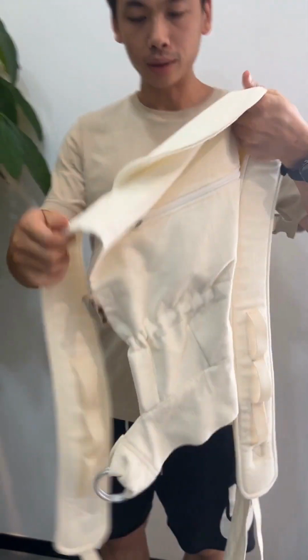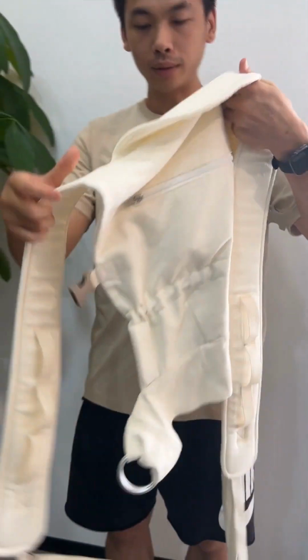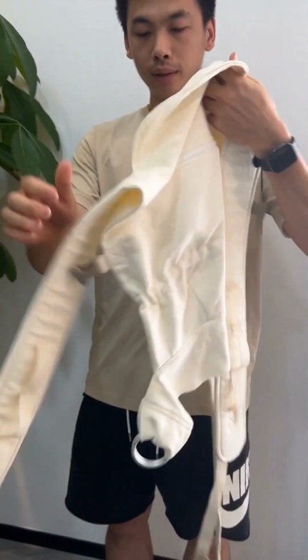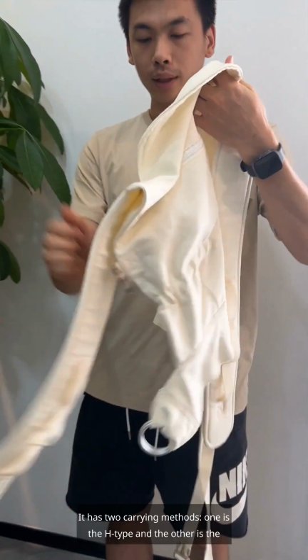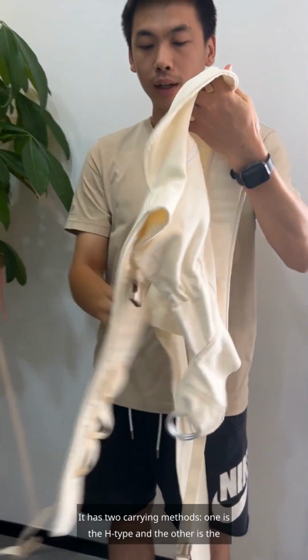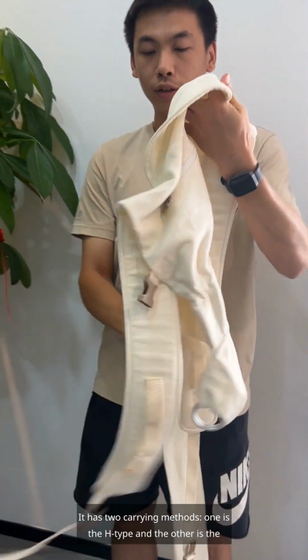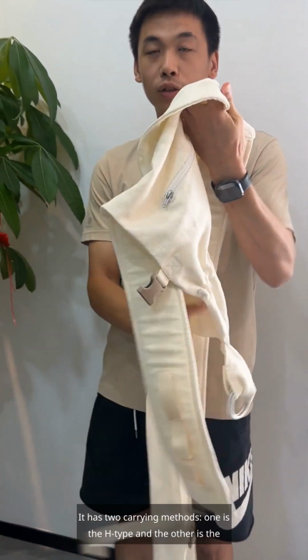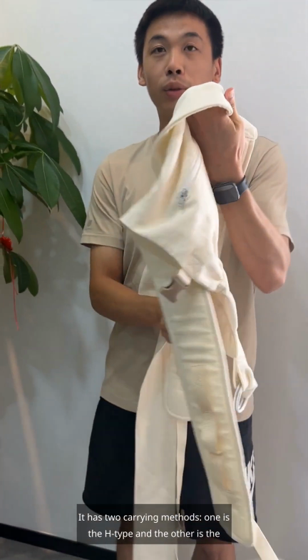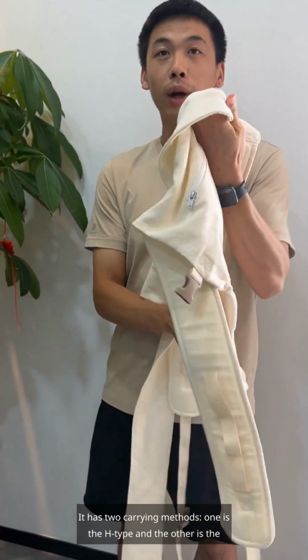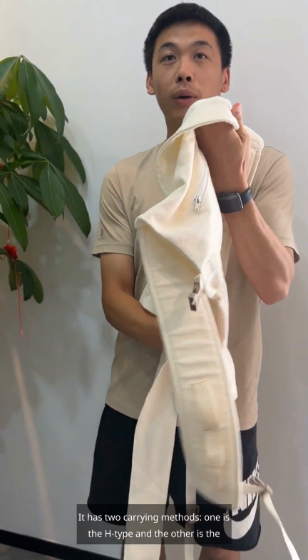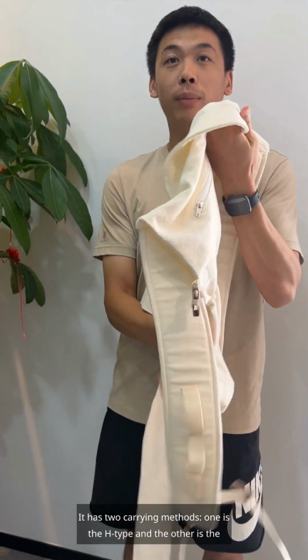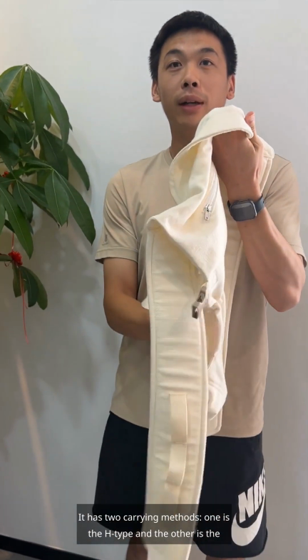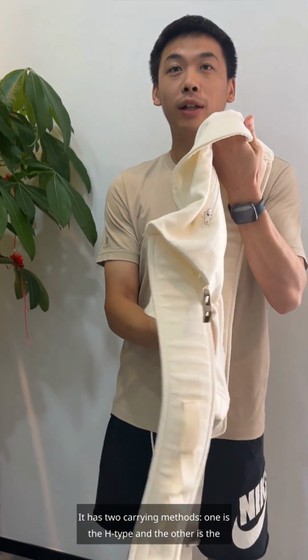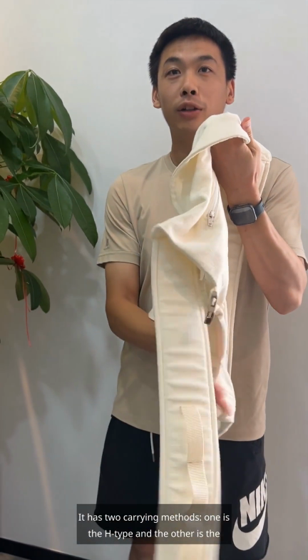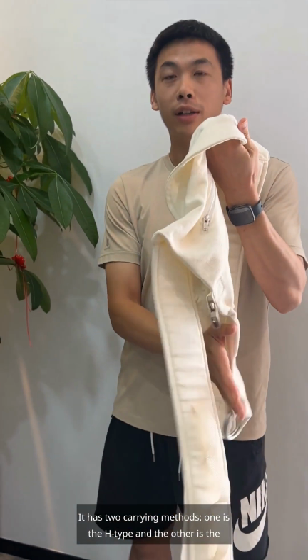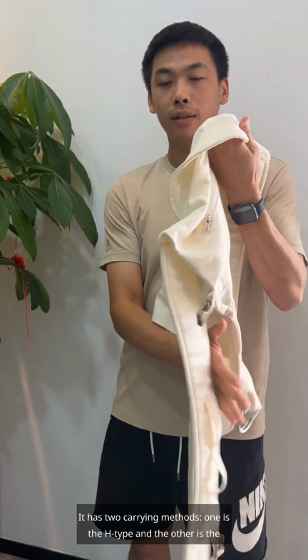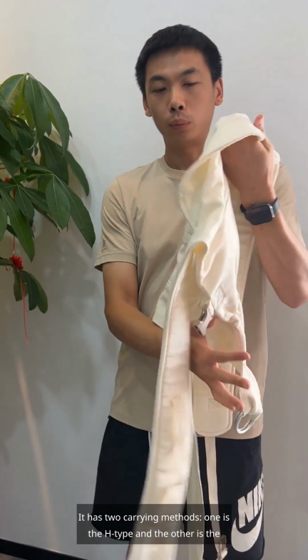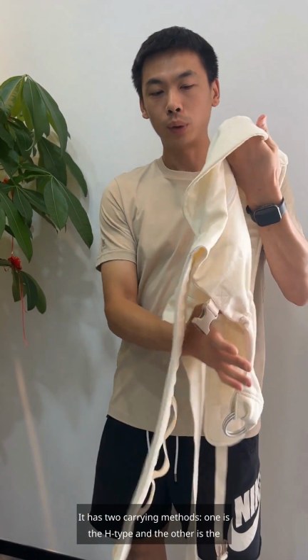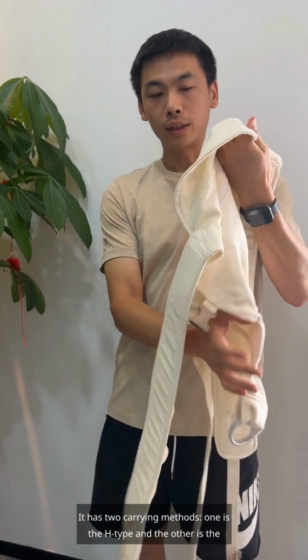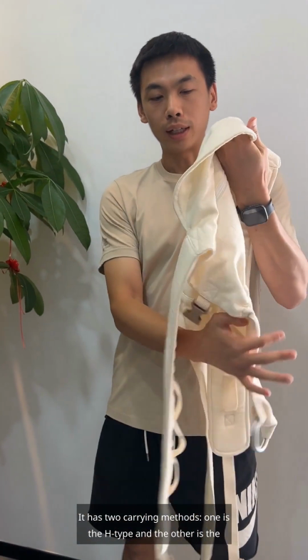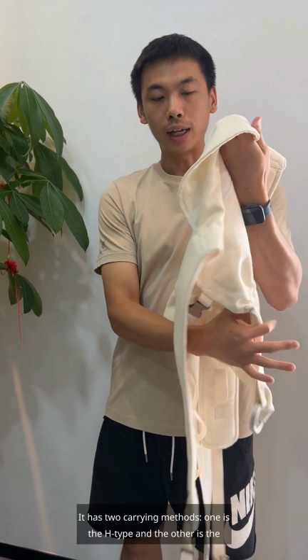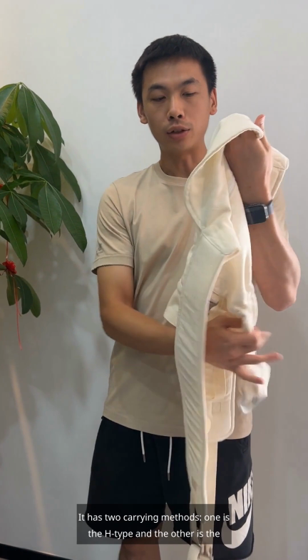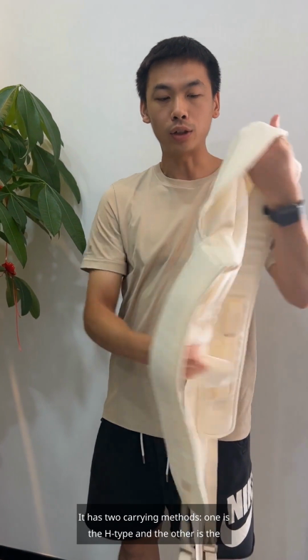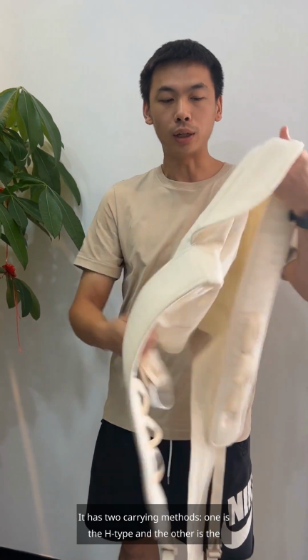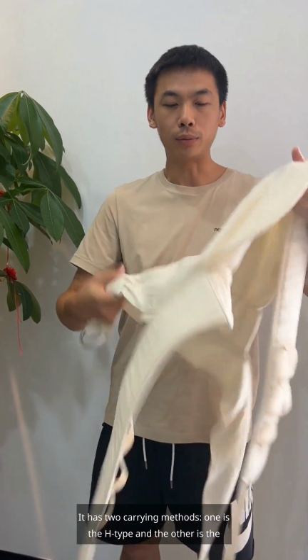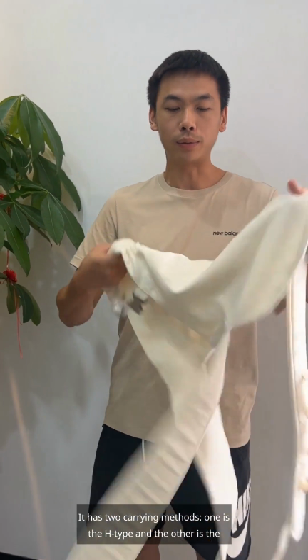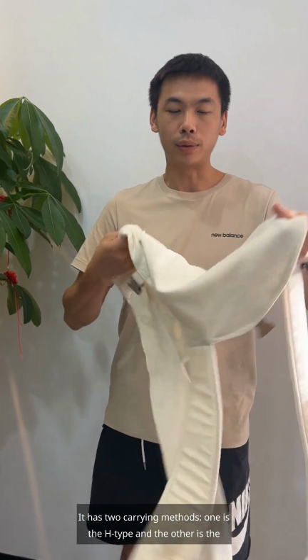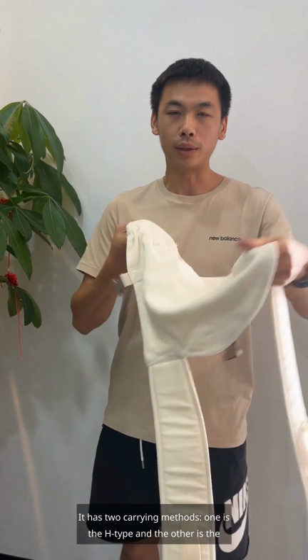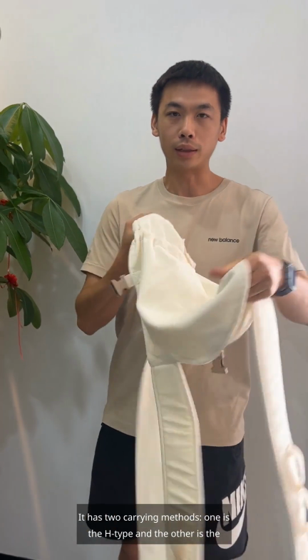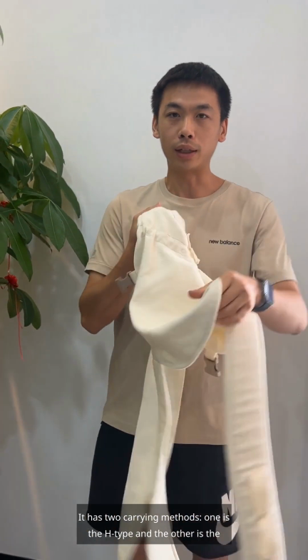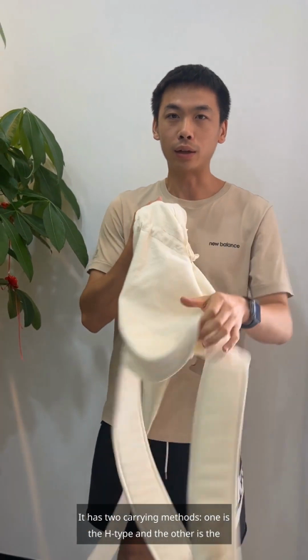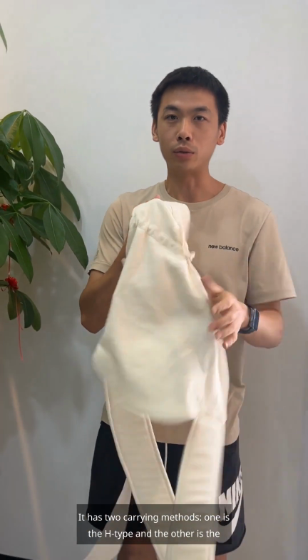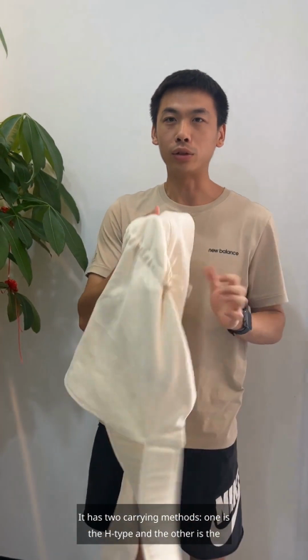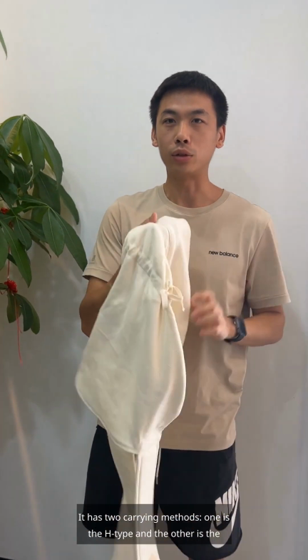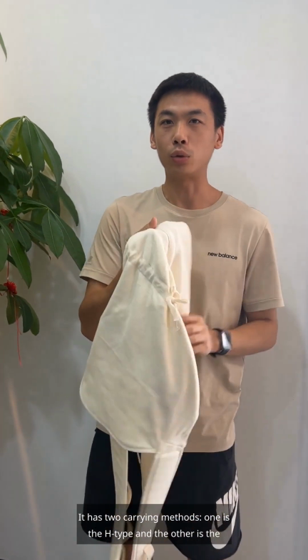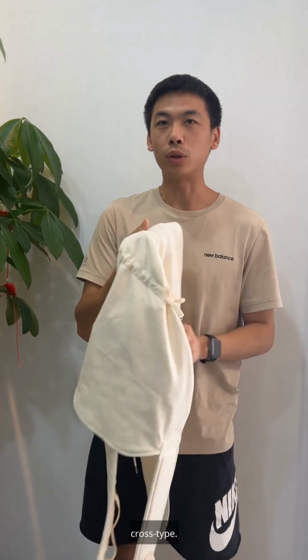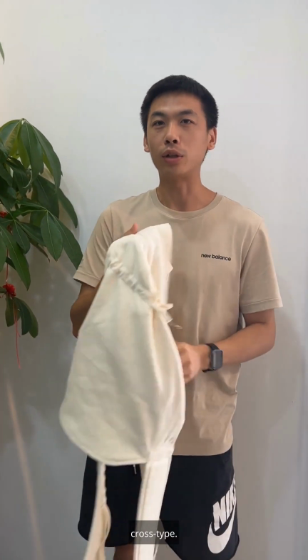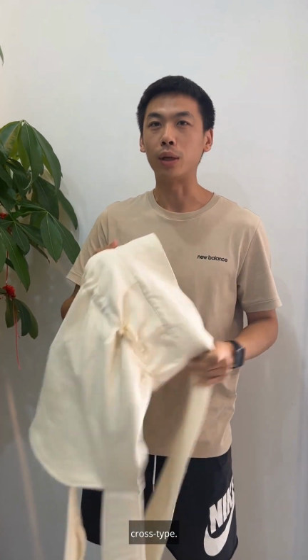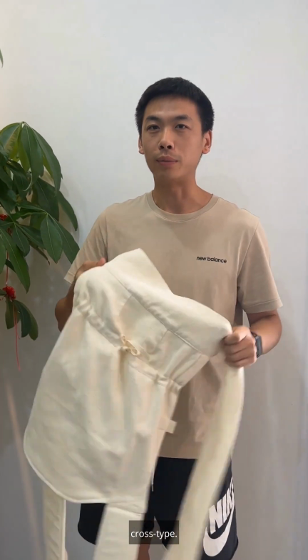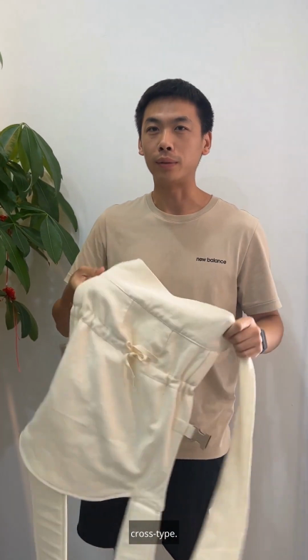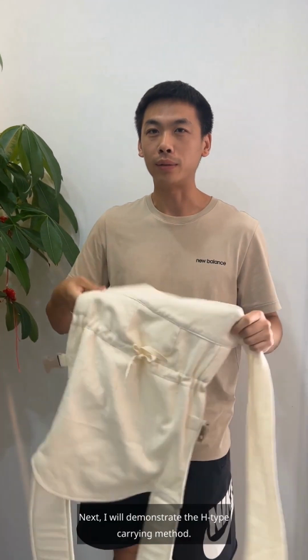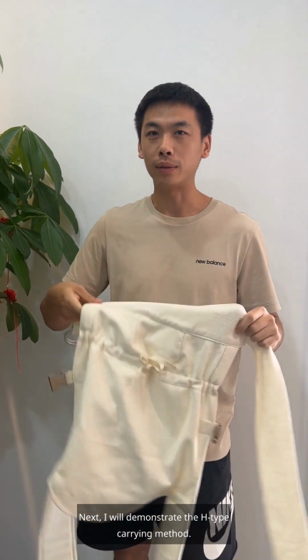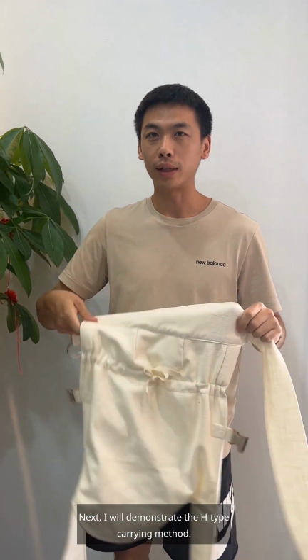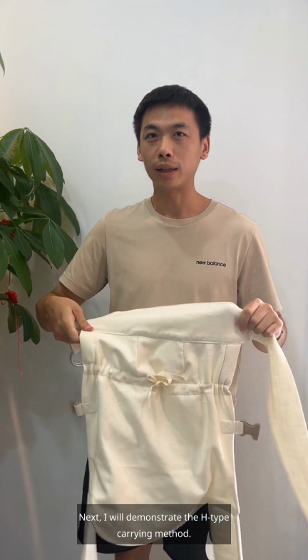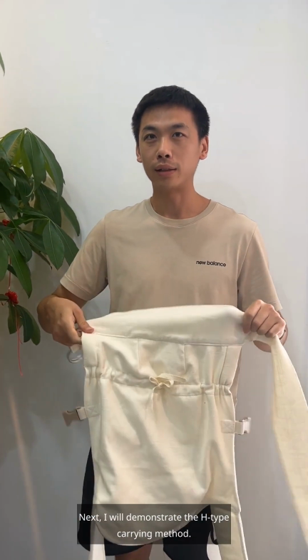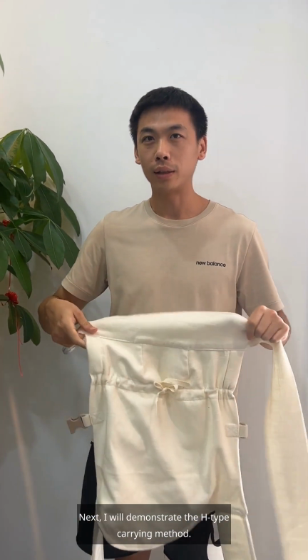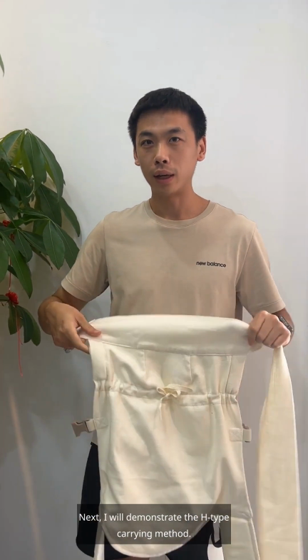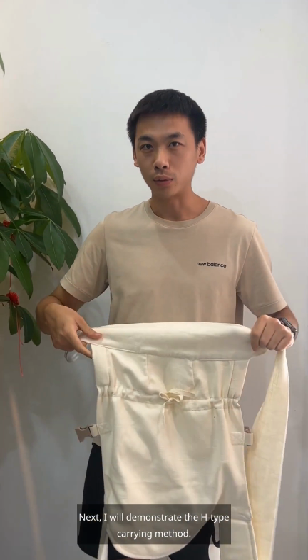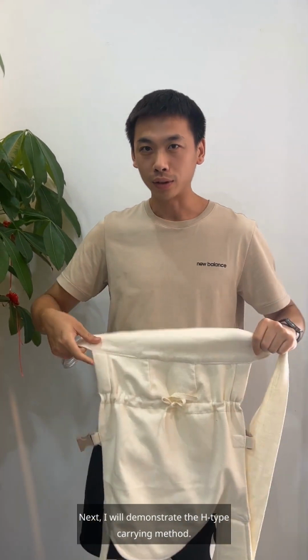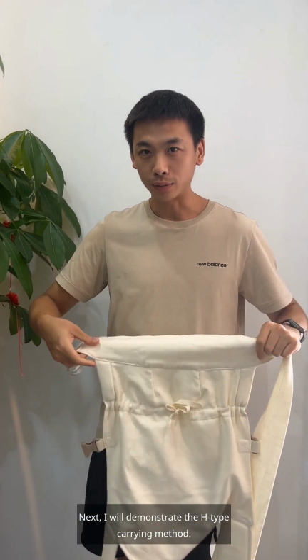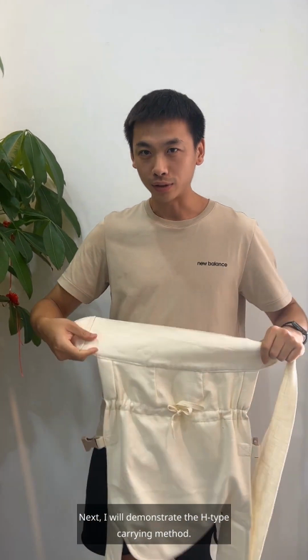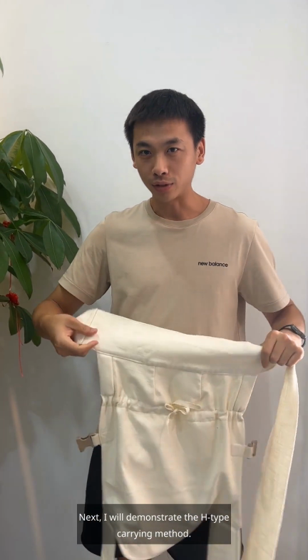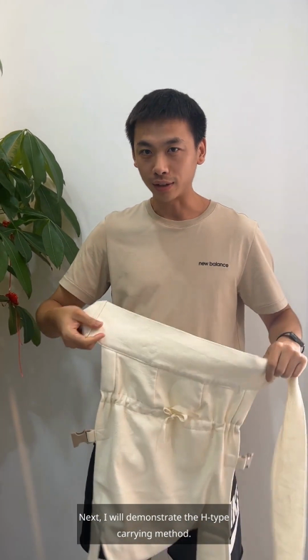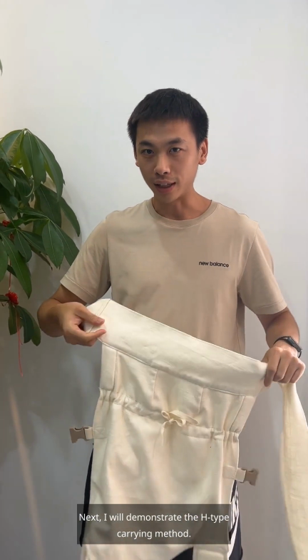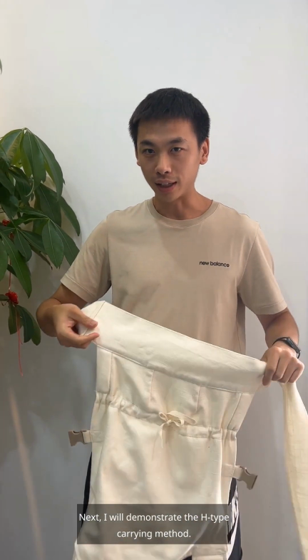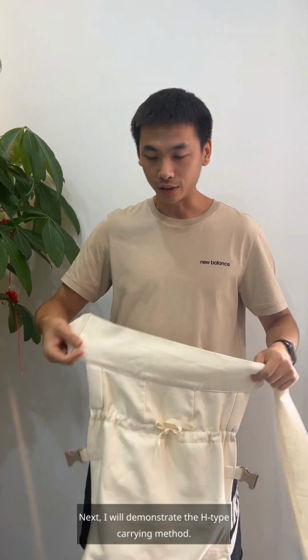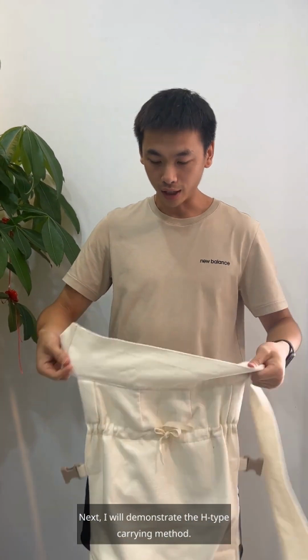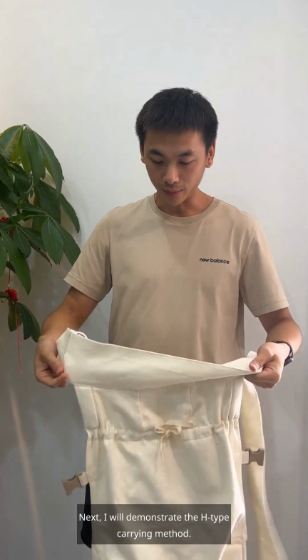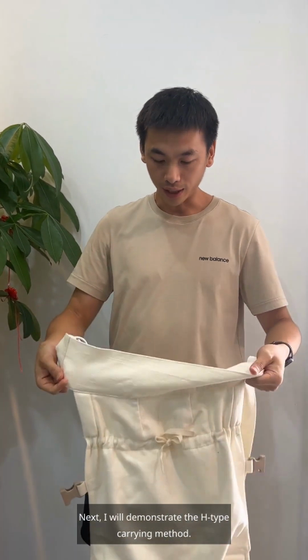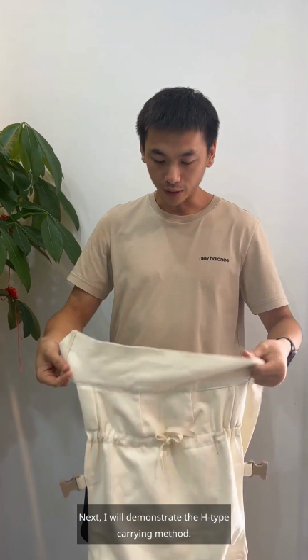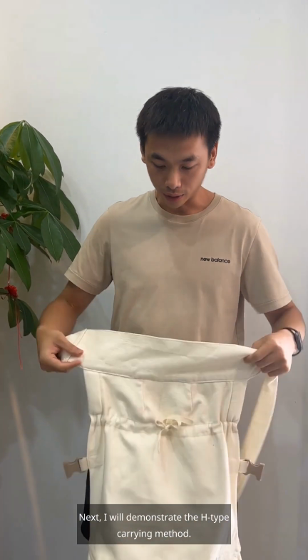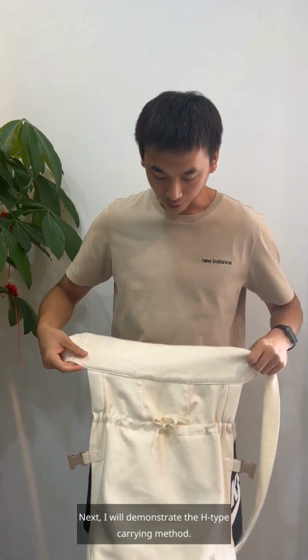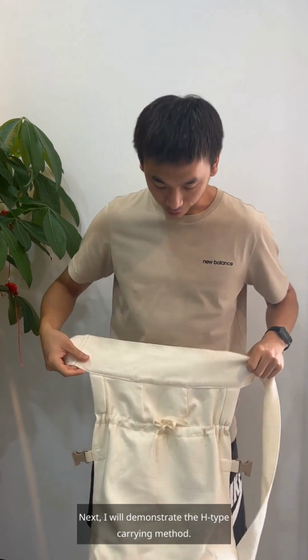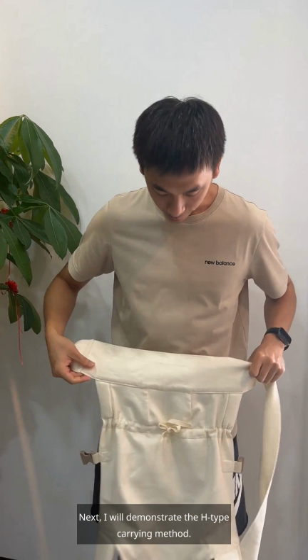It has two carrying methods. One is the H-type, and the other is the cross-type. Next, I will demonstrate the H-type carrying method.